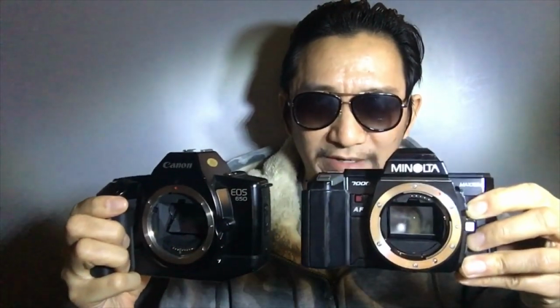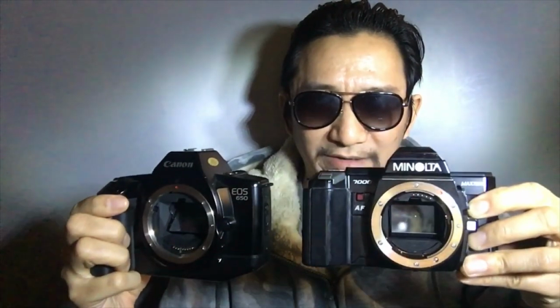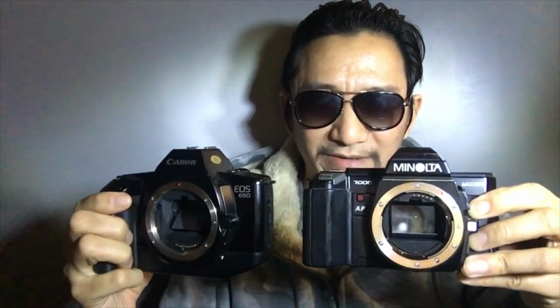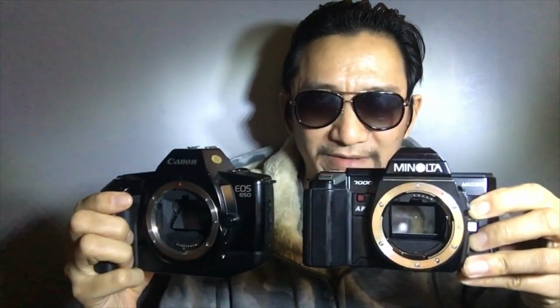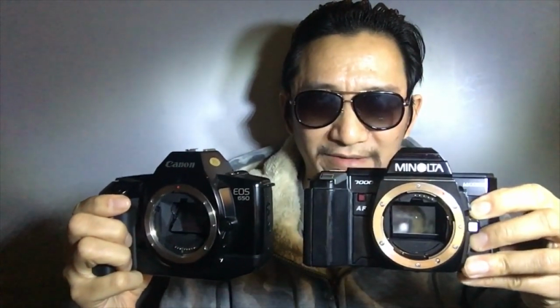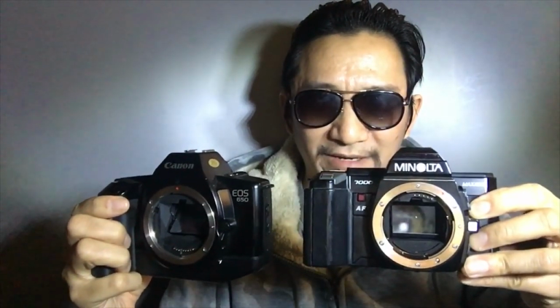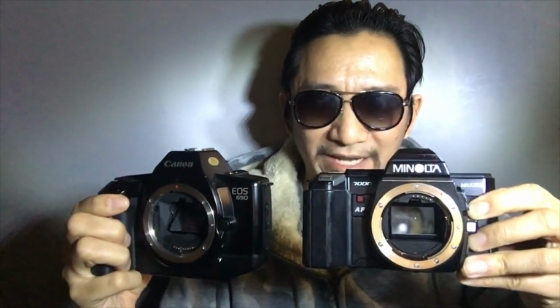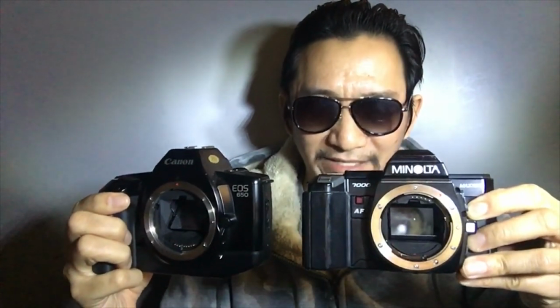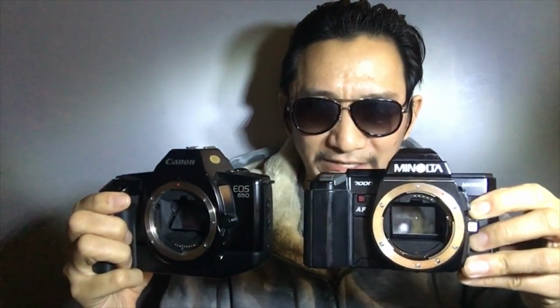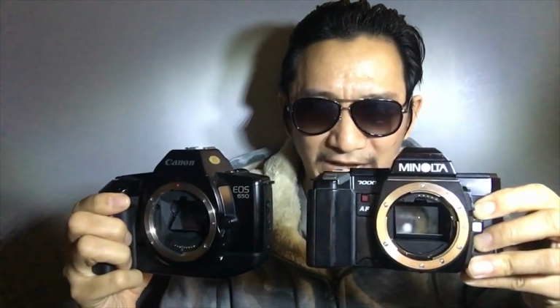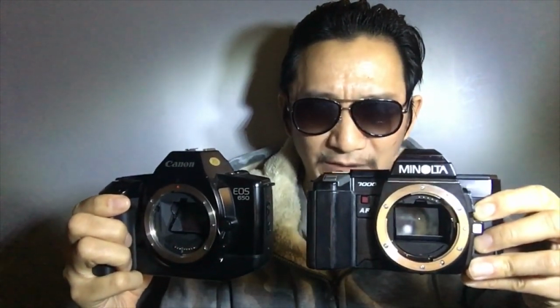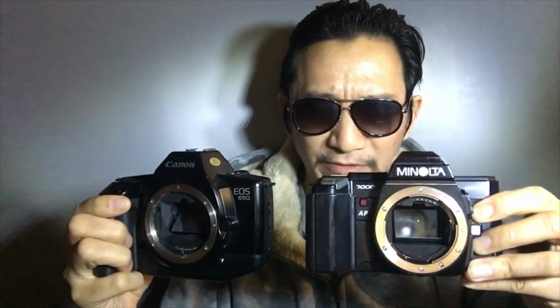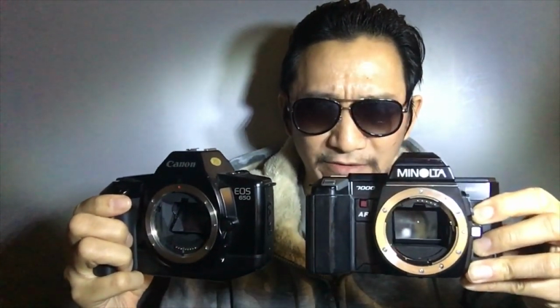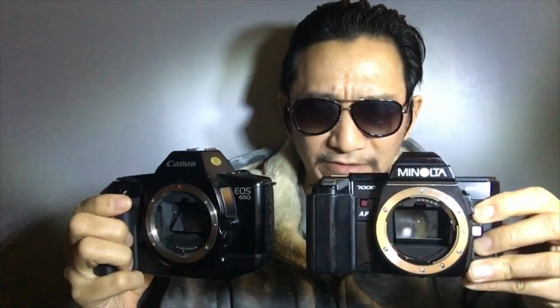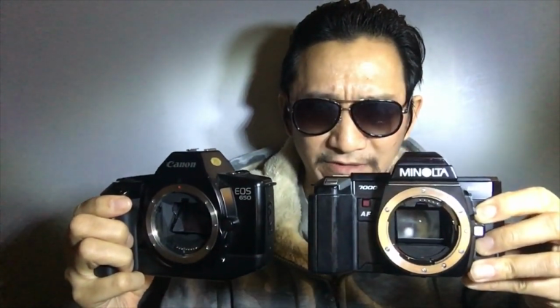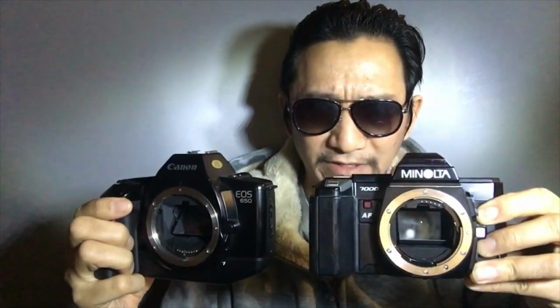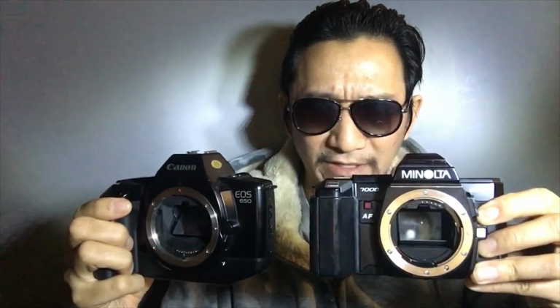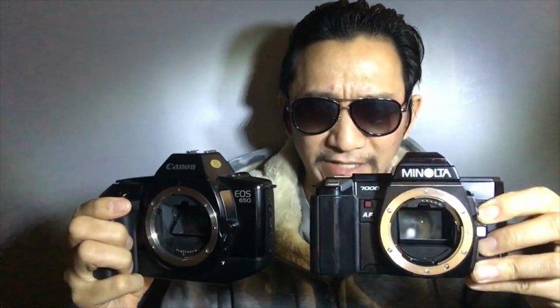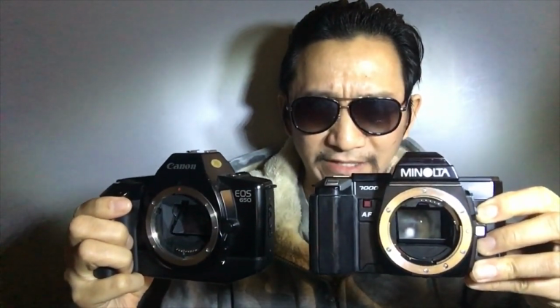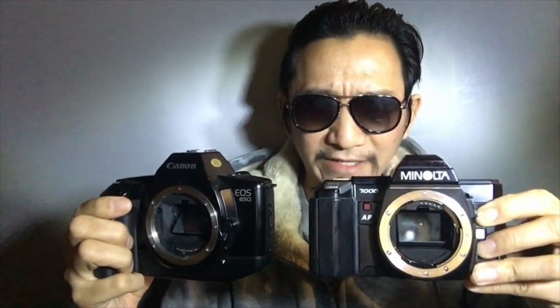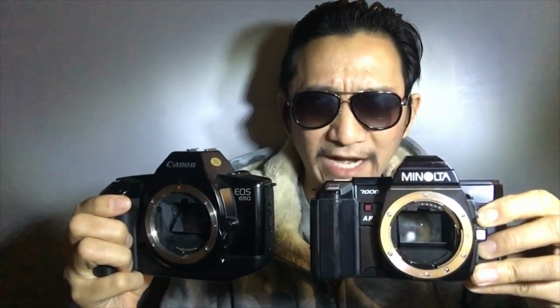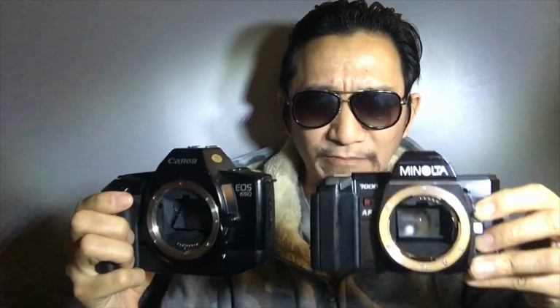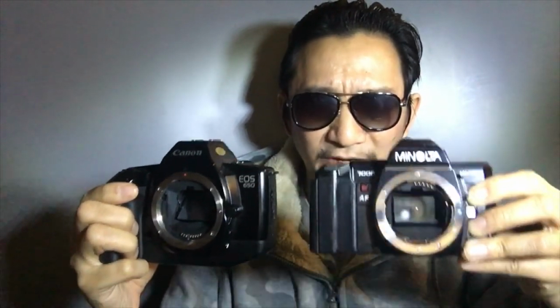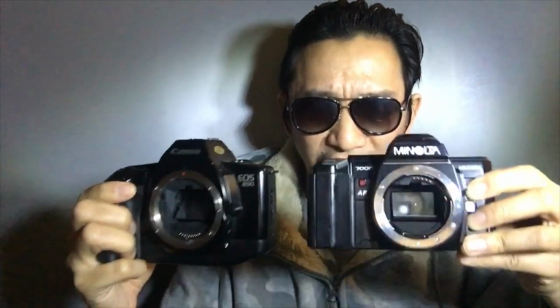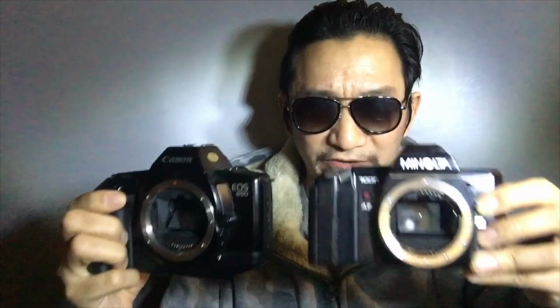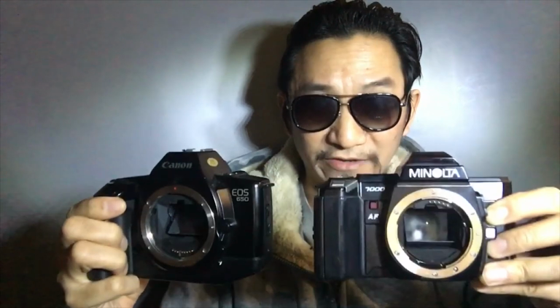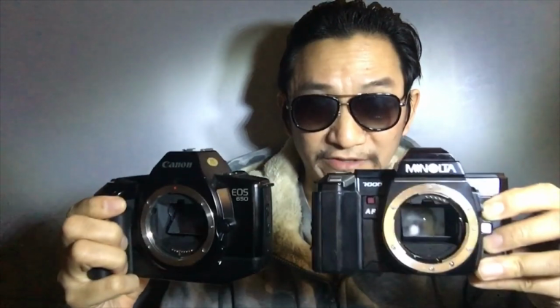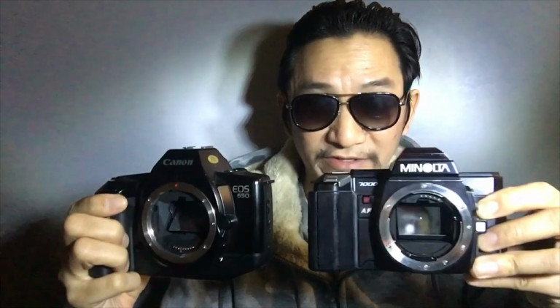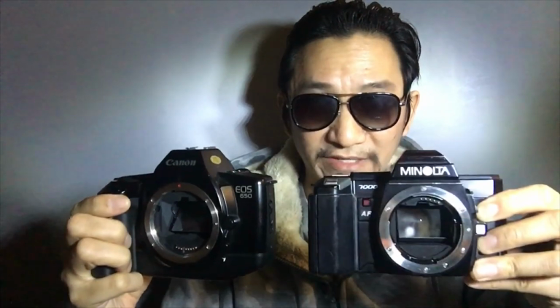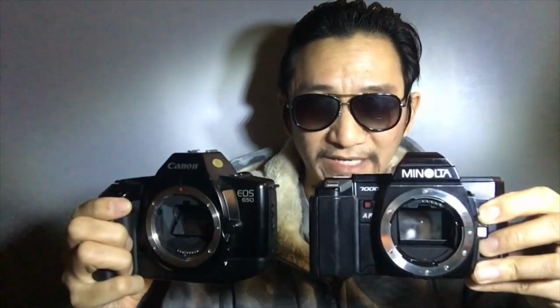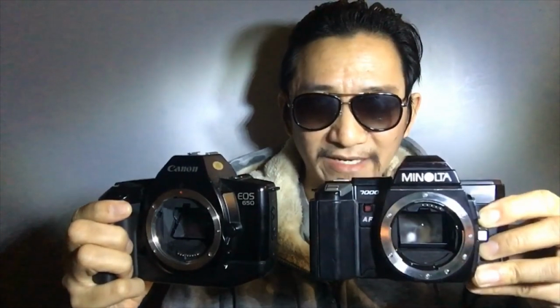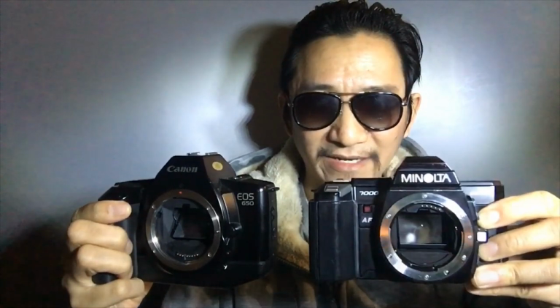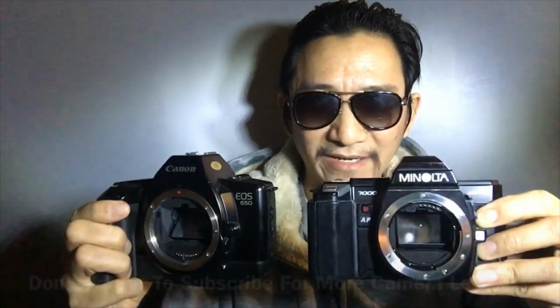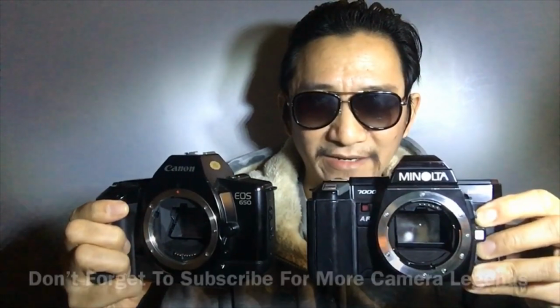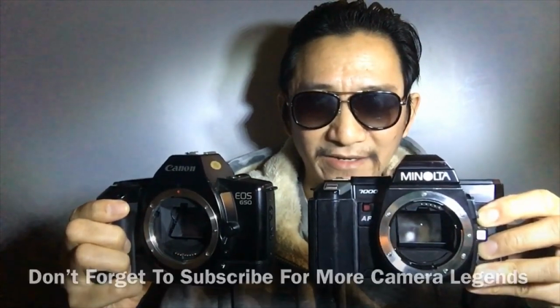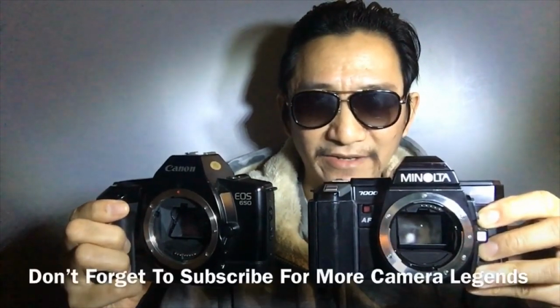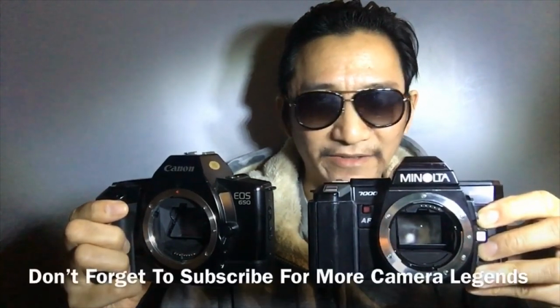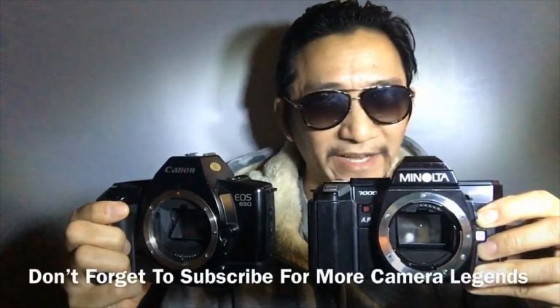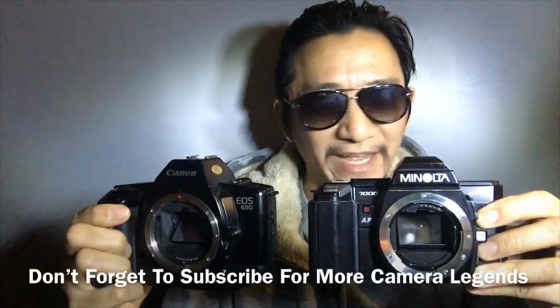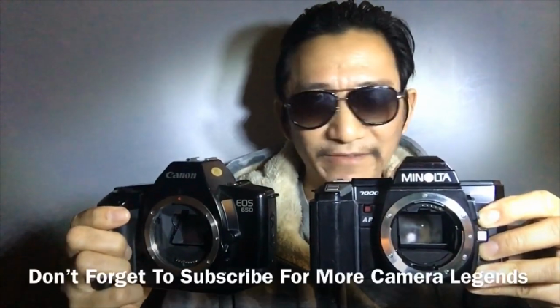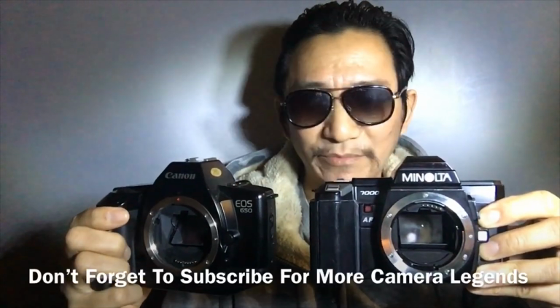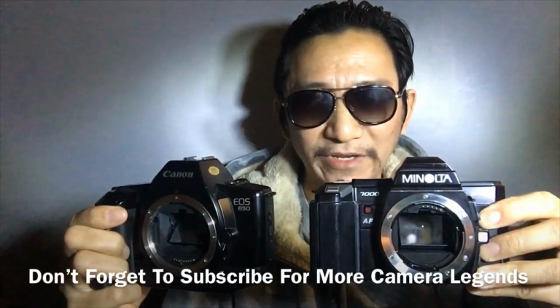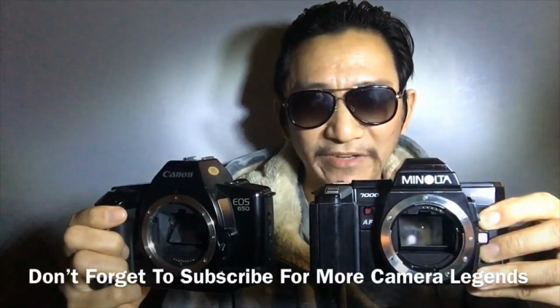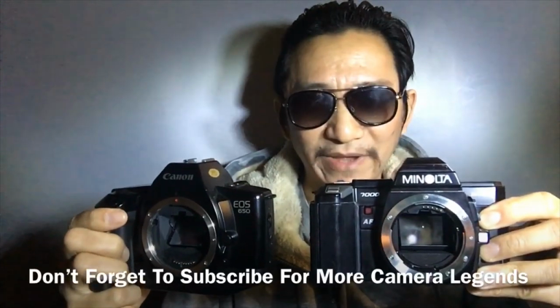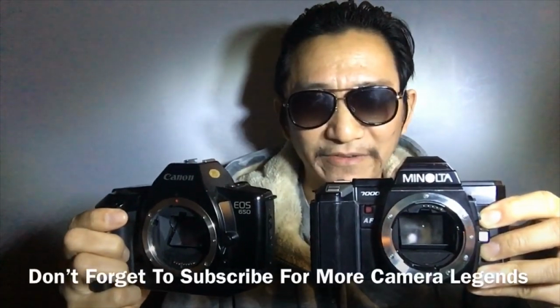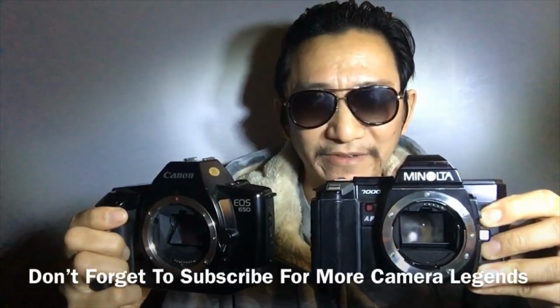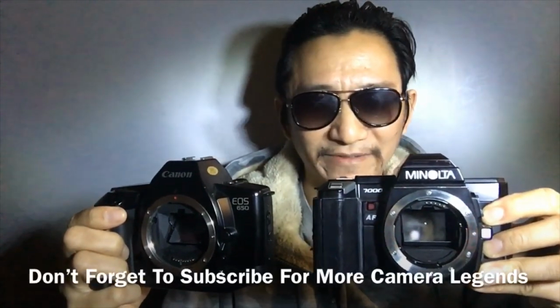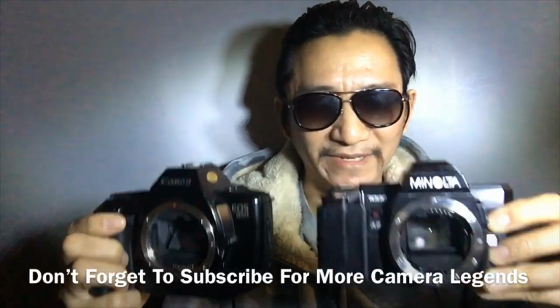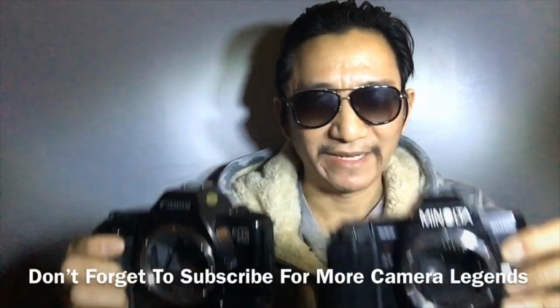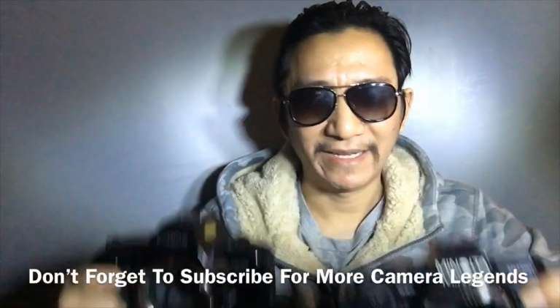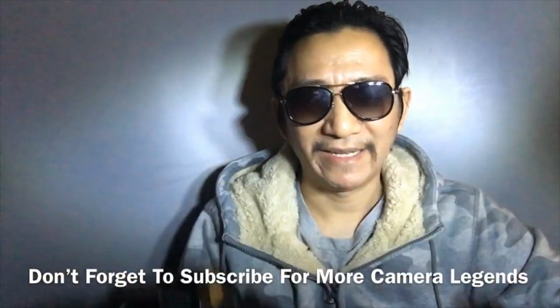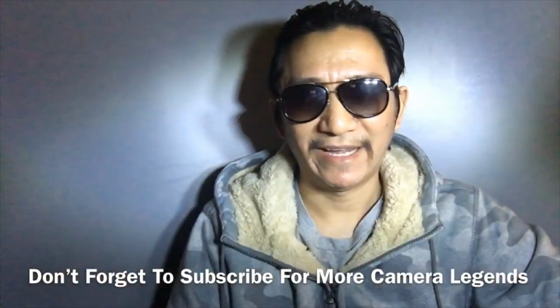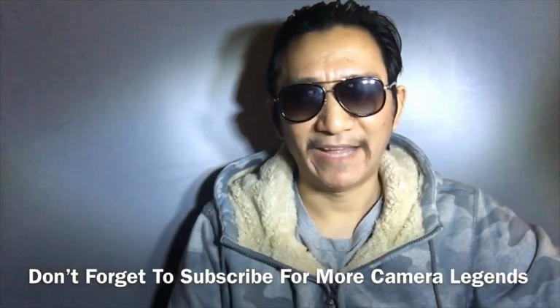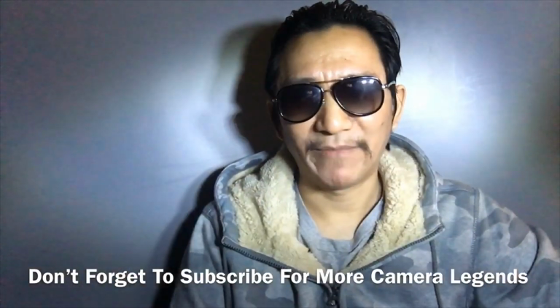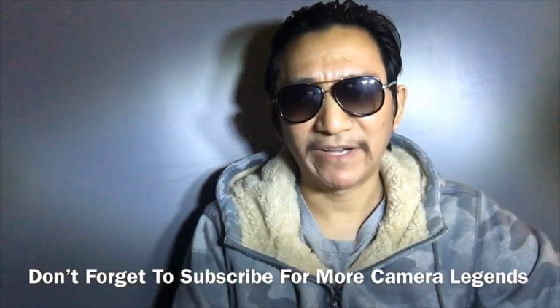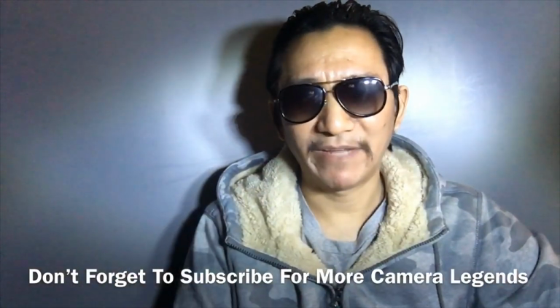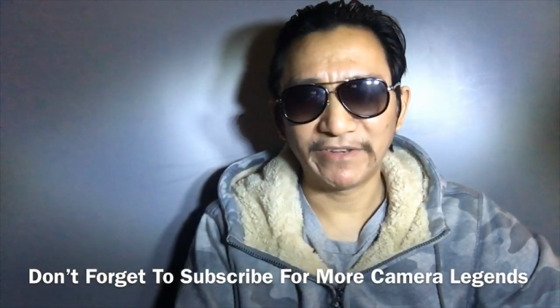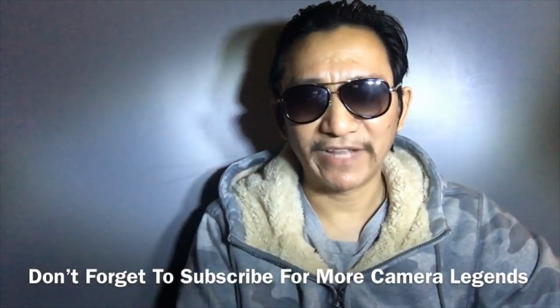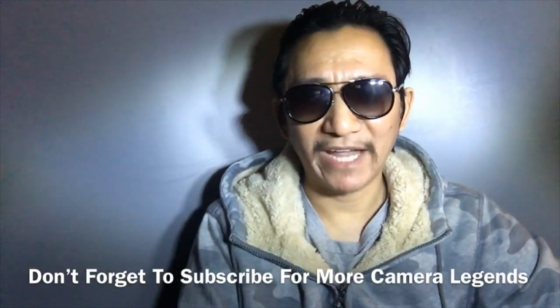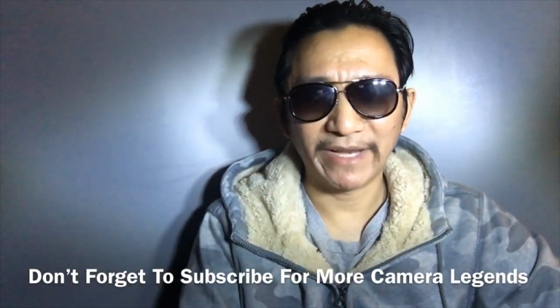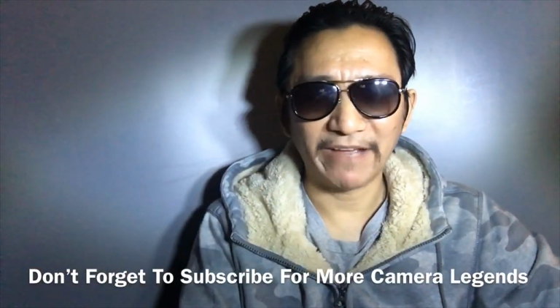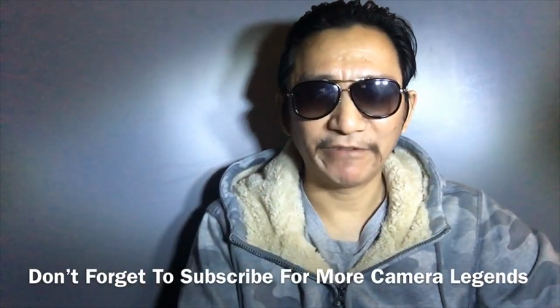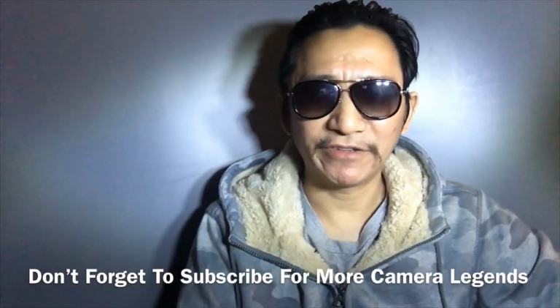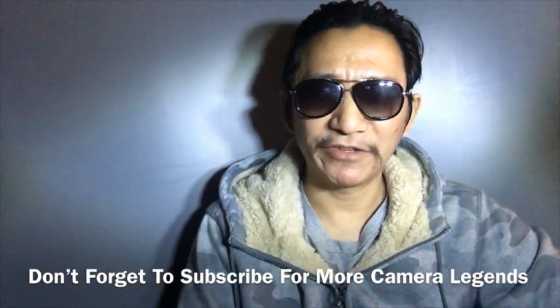With these two cameras, I hope to show you that collecting camera legends does not have to be expensive. My name is Sam, and I will see you guys next time on CameraLegend.com.